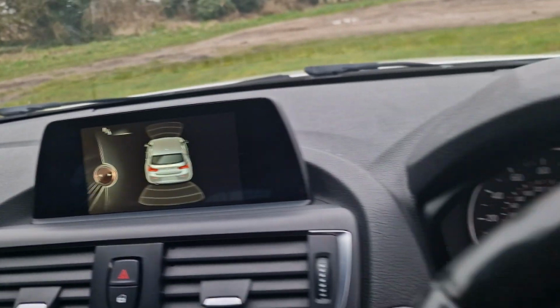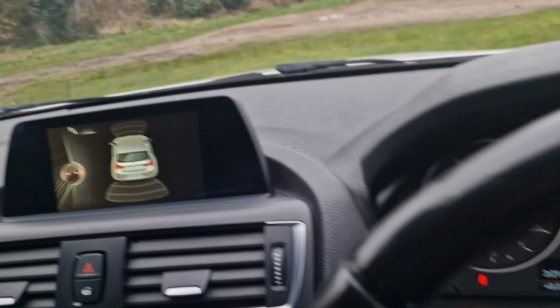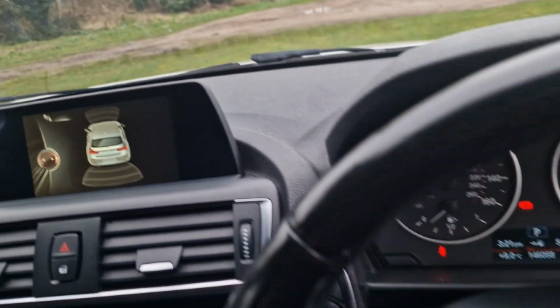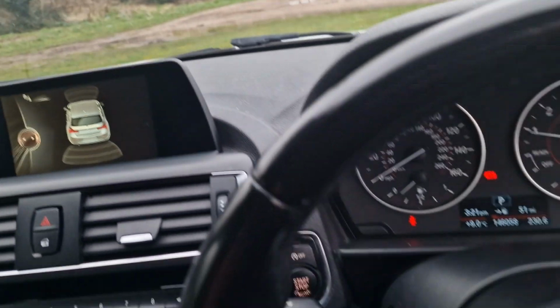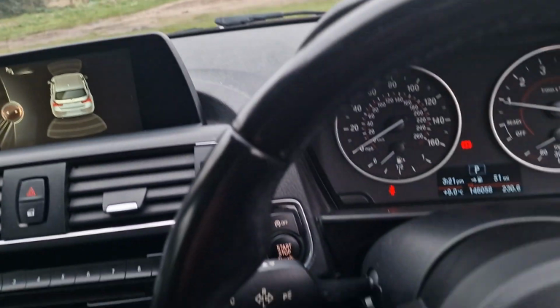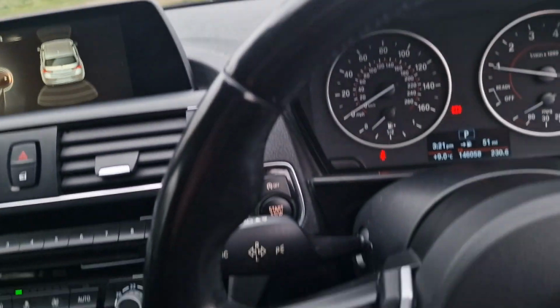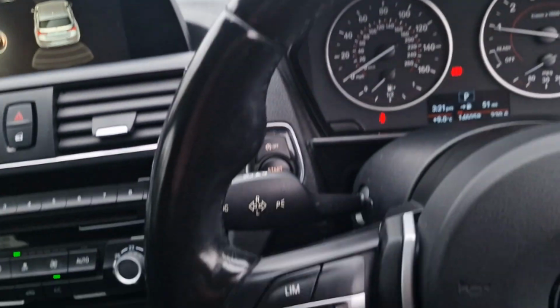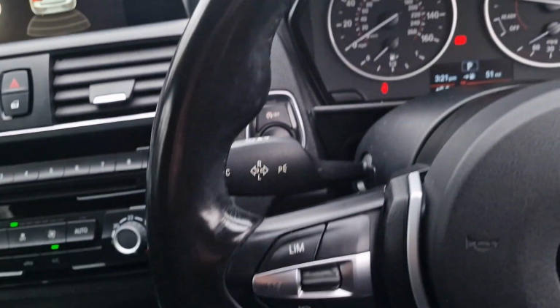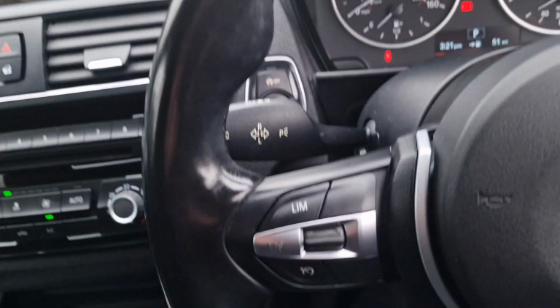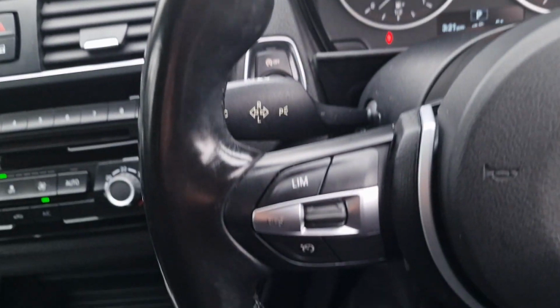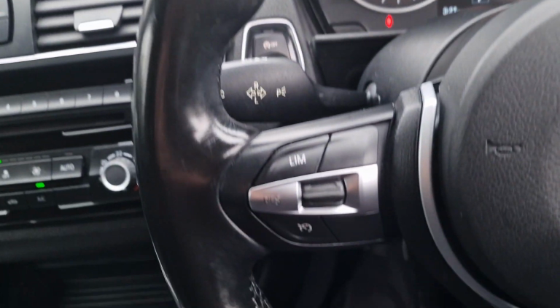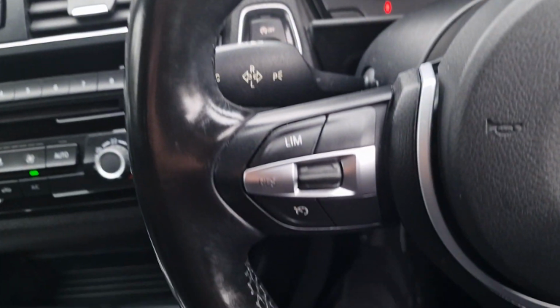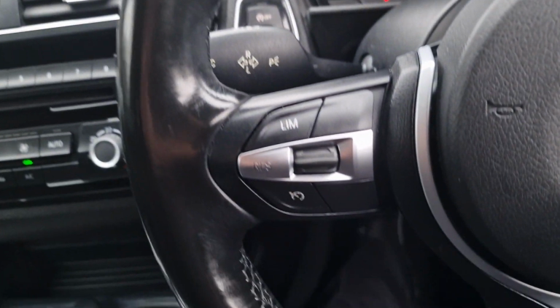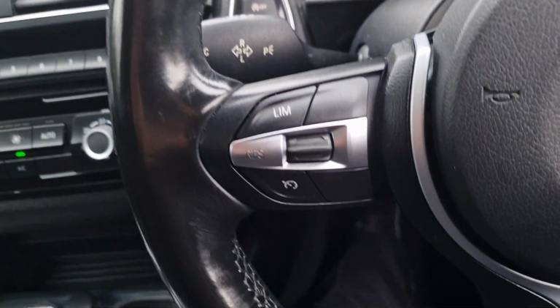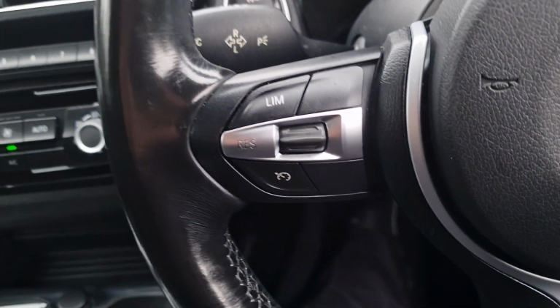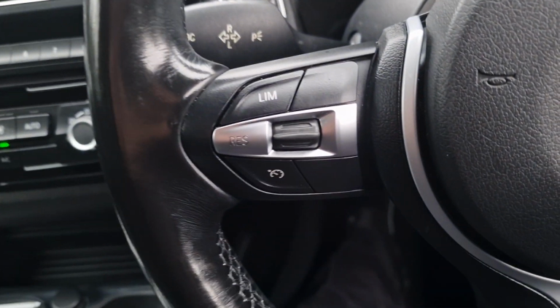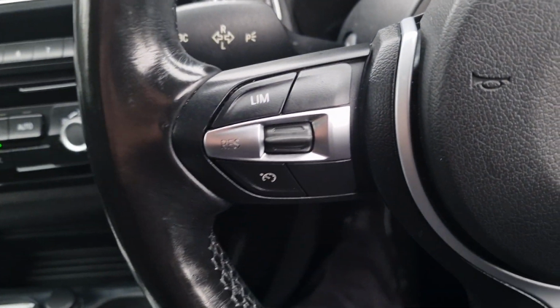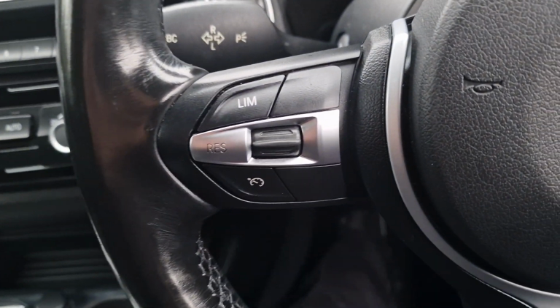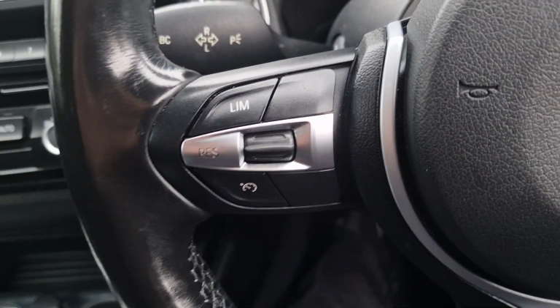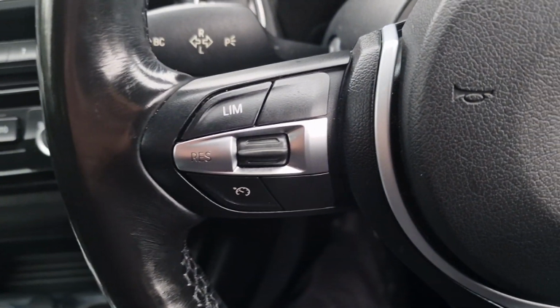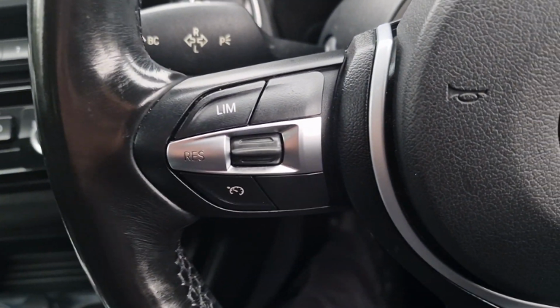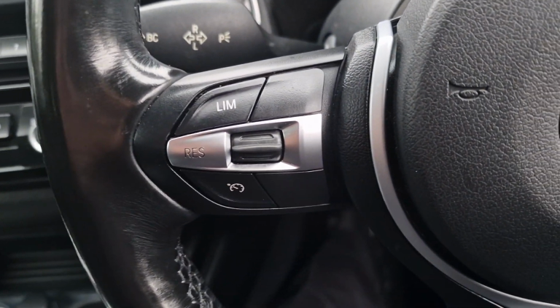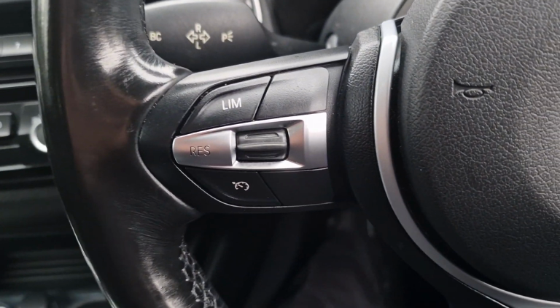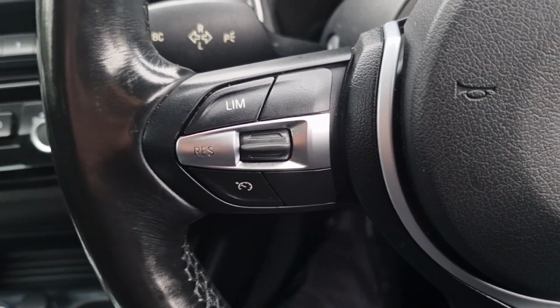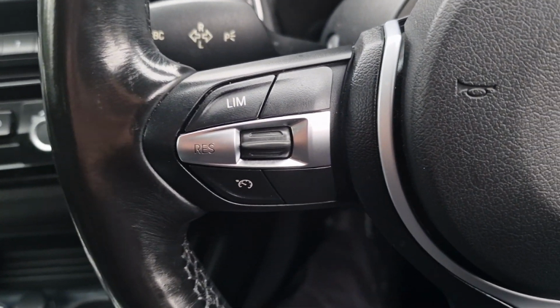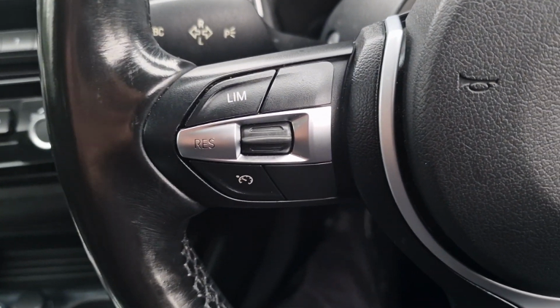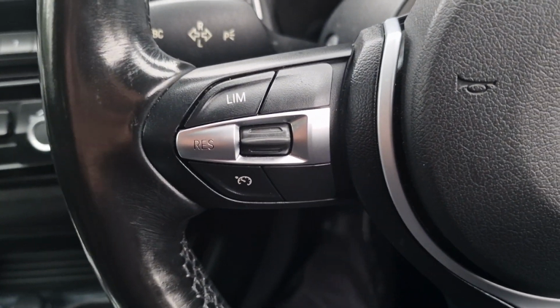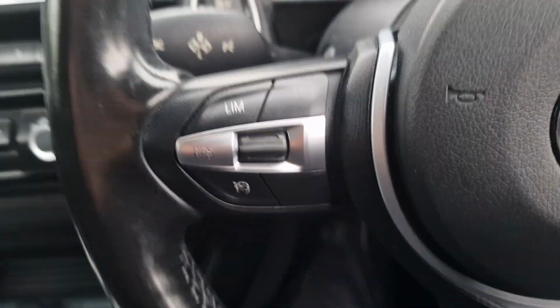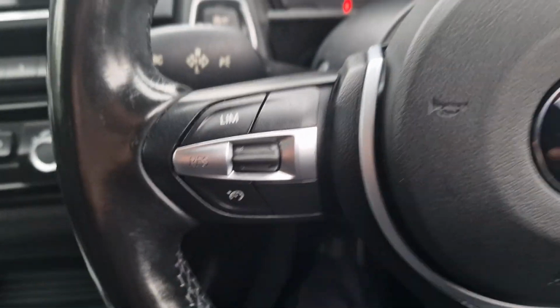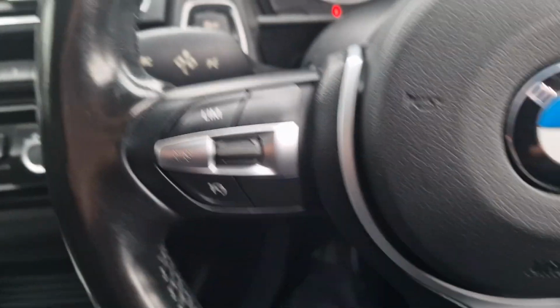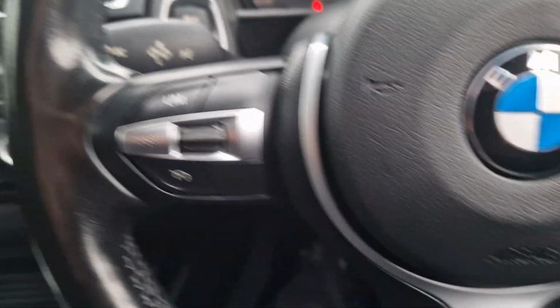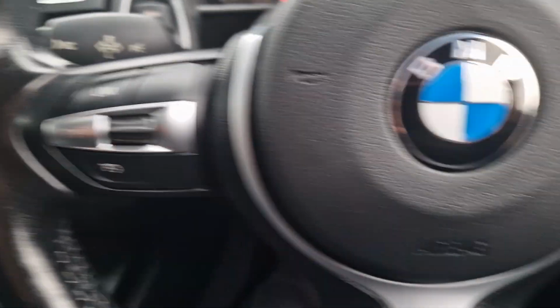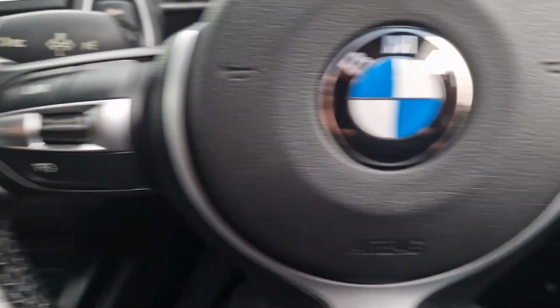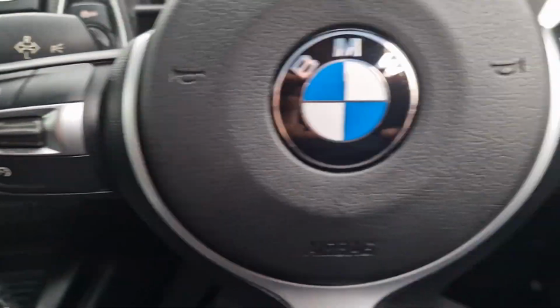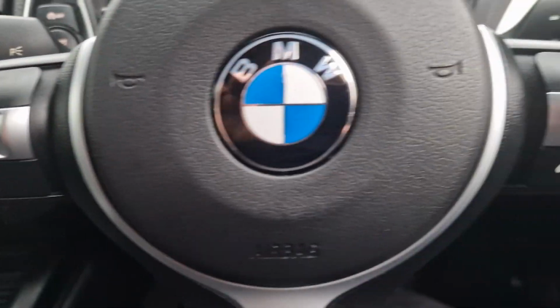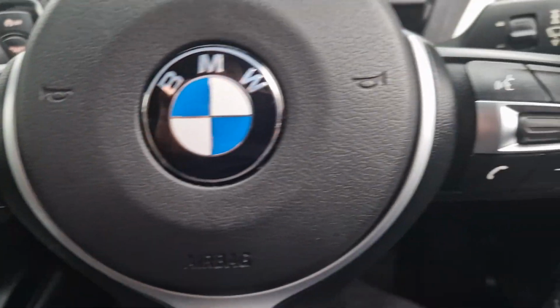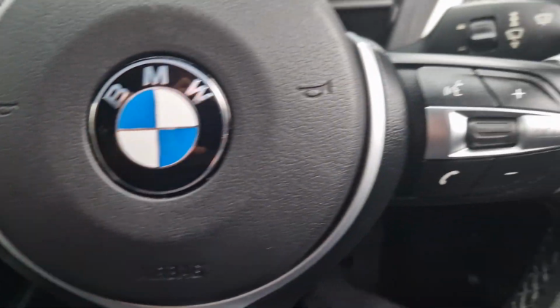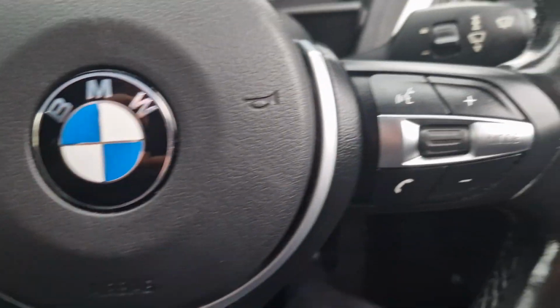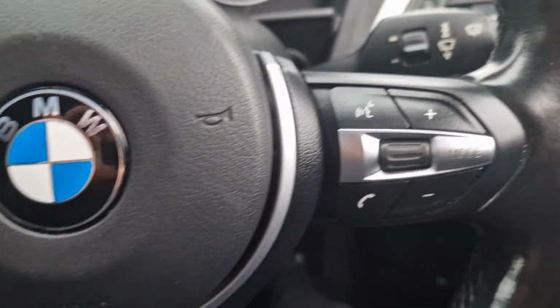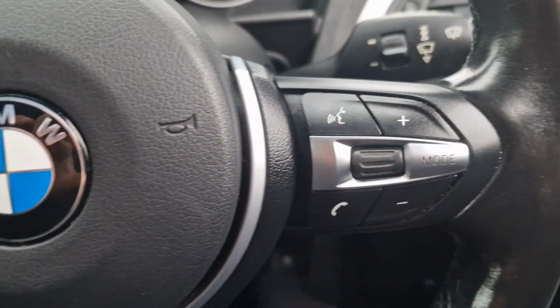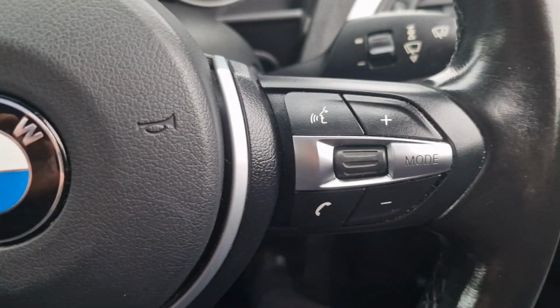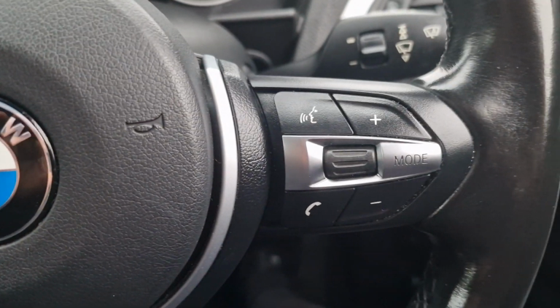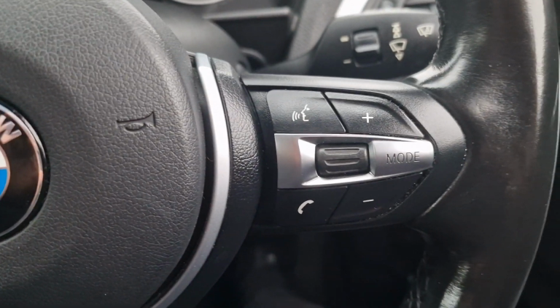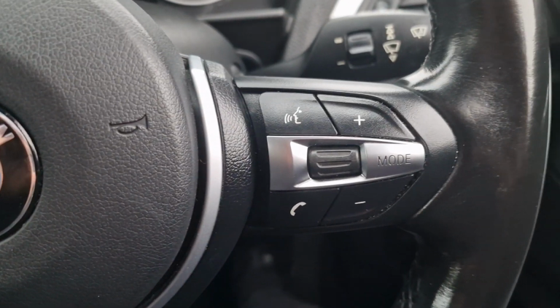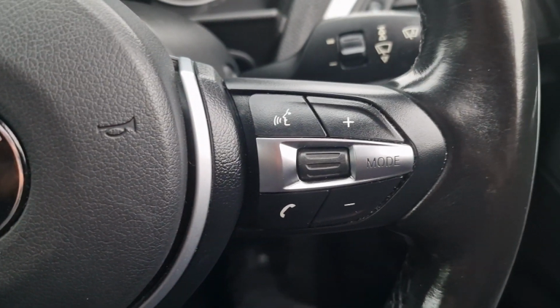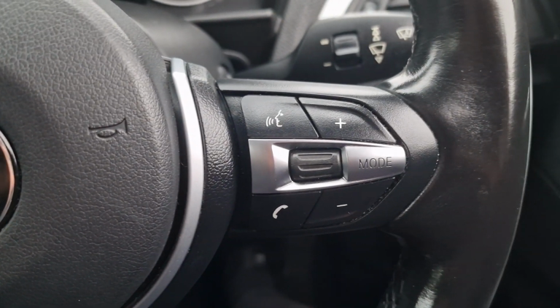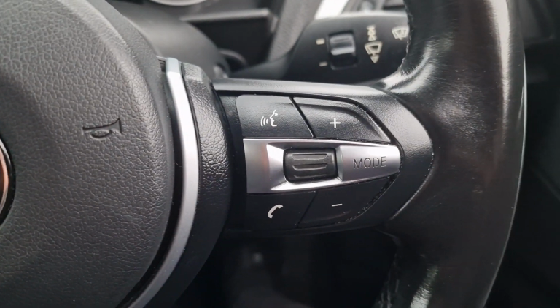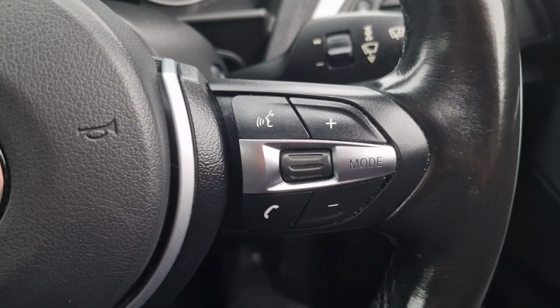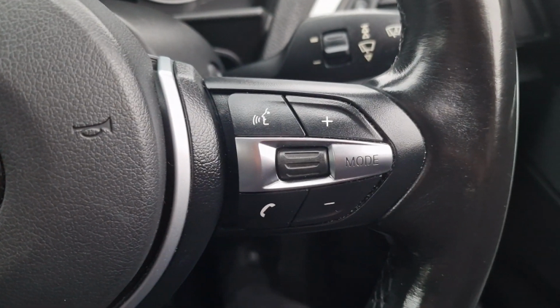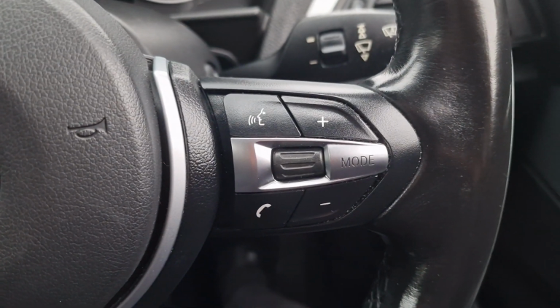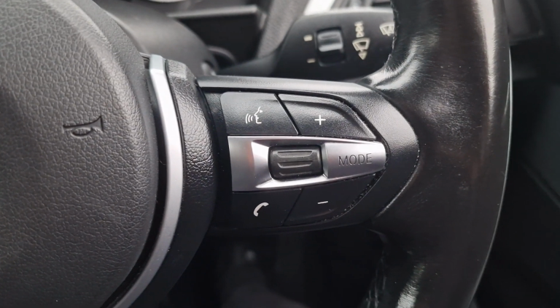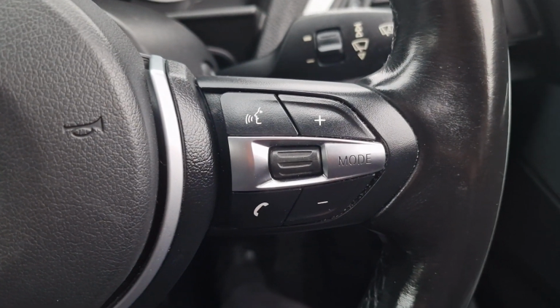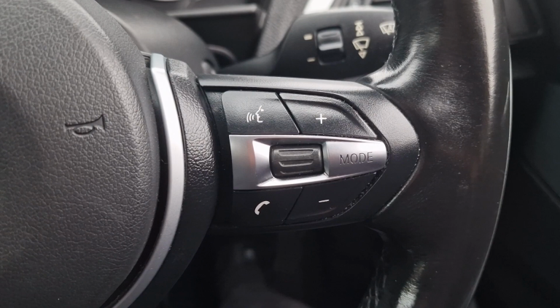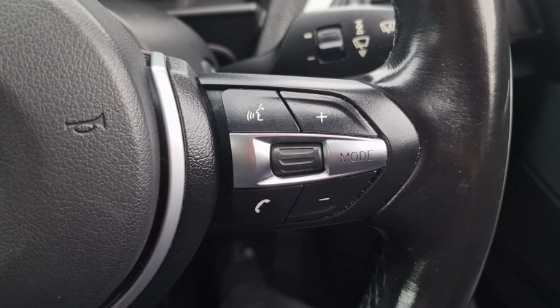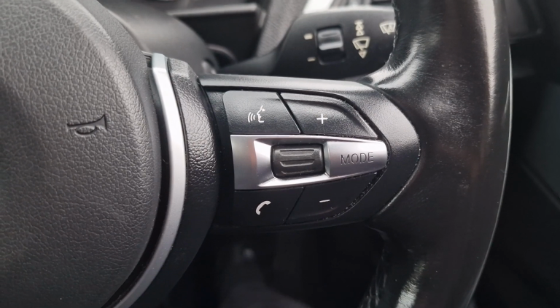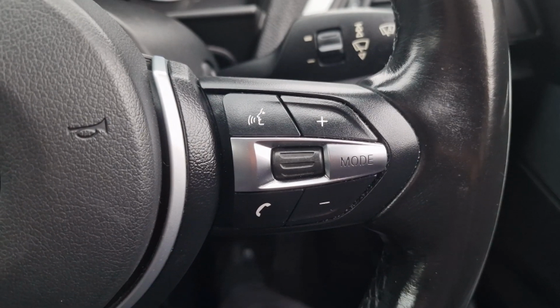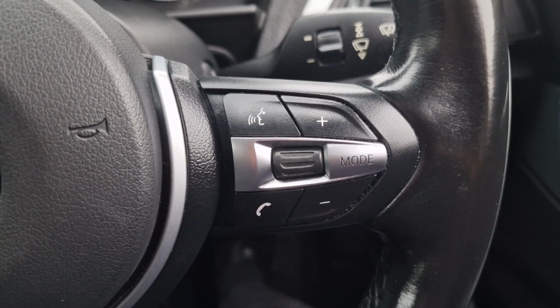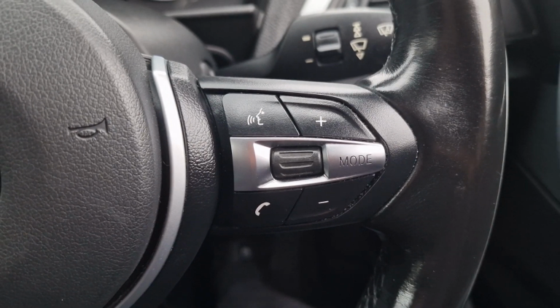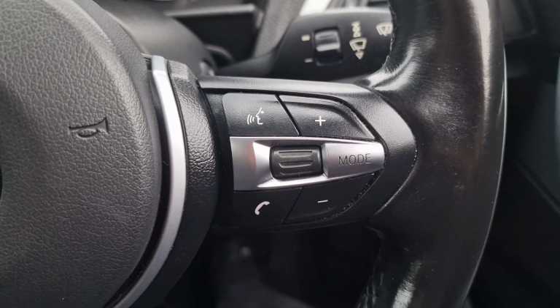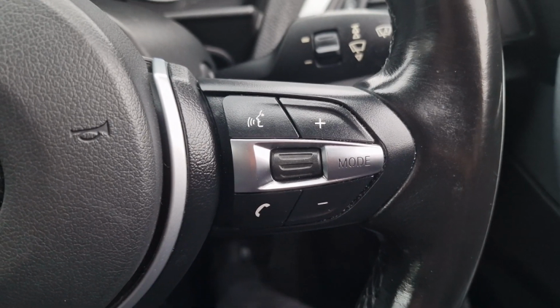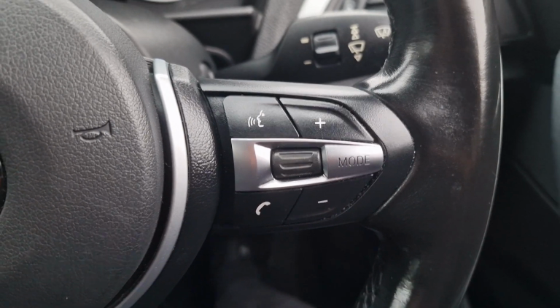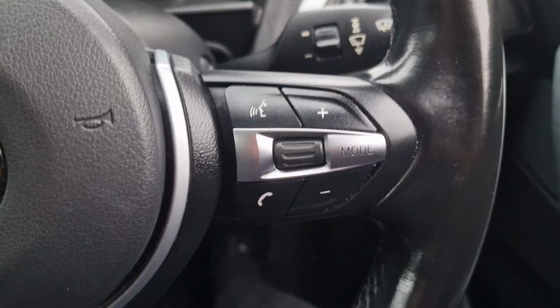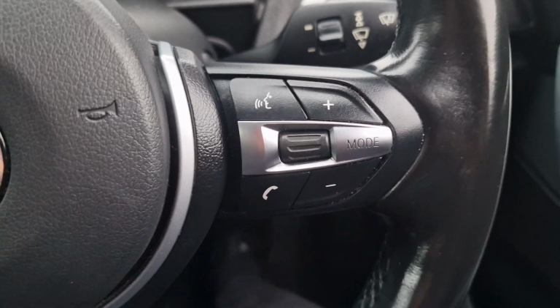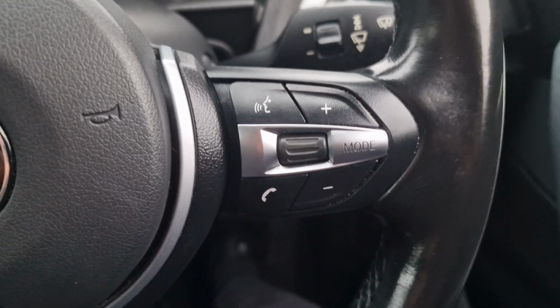We've got a multifunction steering wheel. You've got speed limiter and cruise control there, and telephone controls as well.